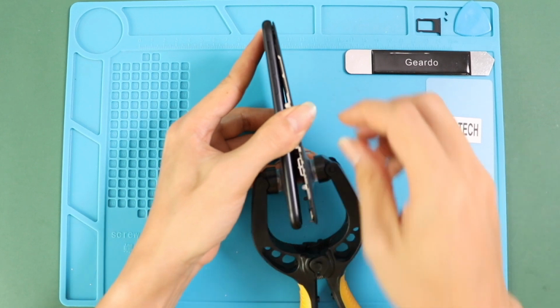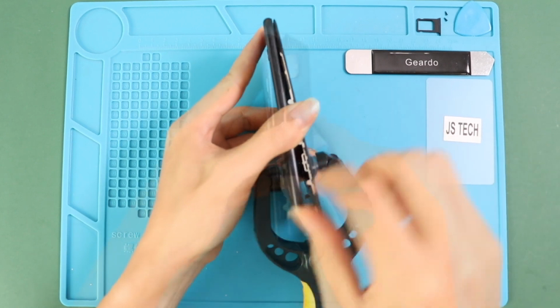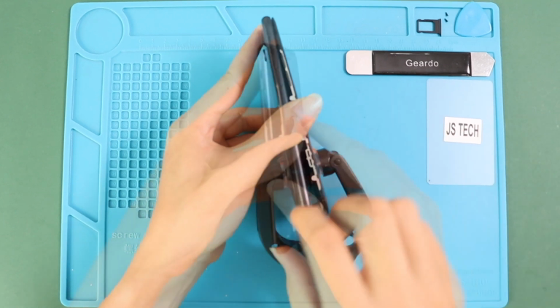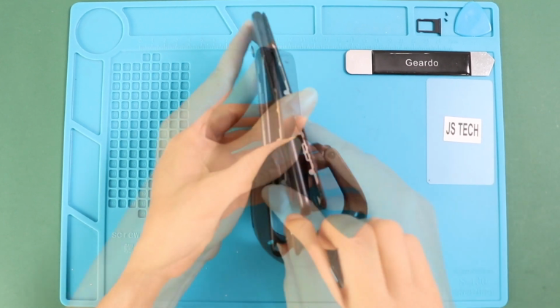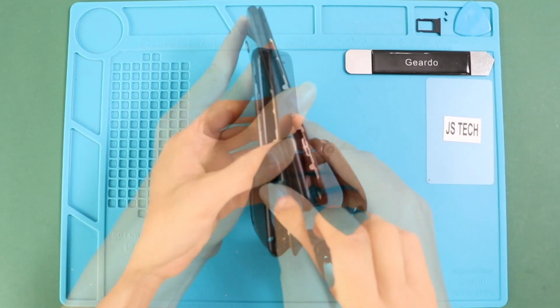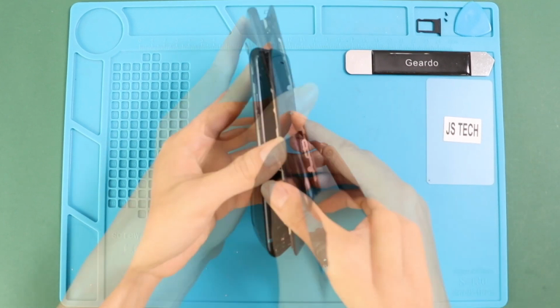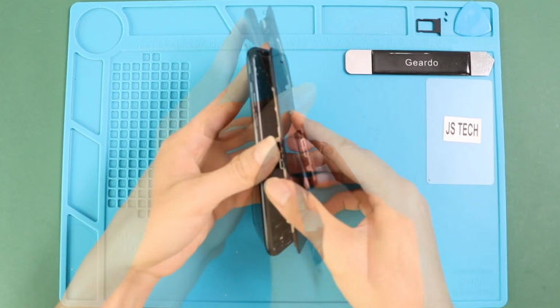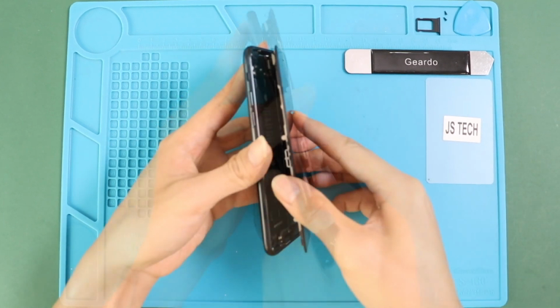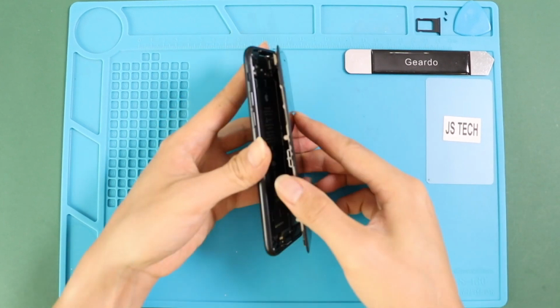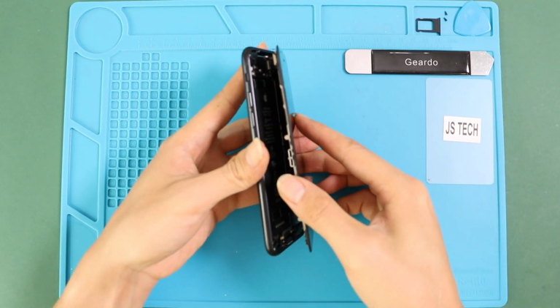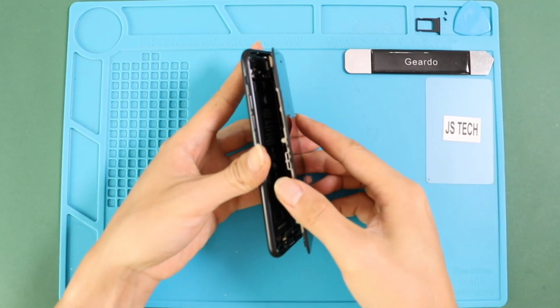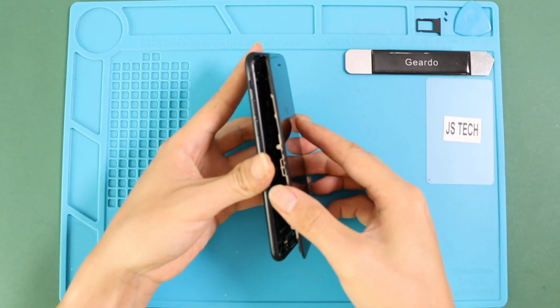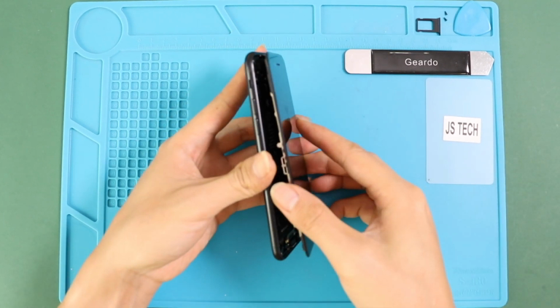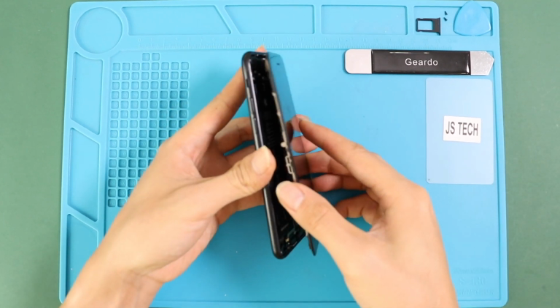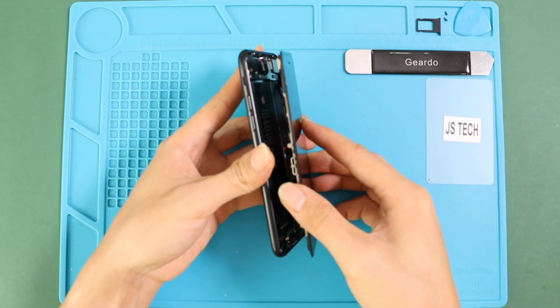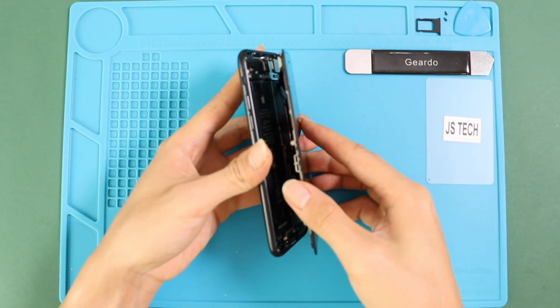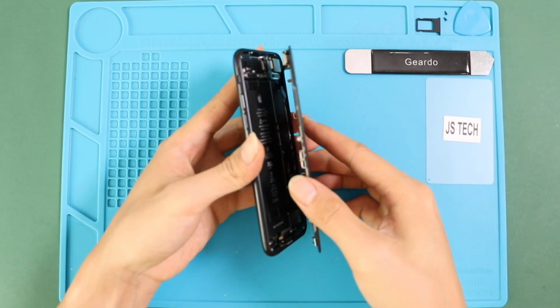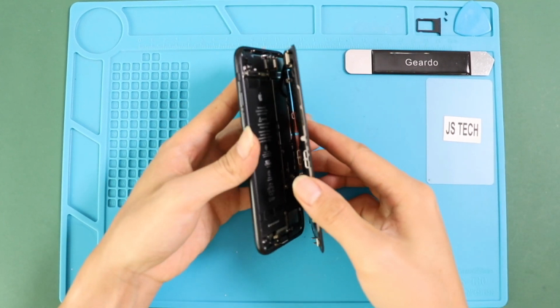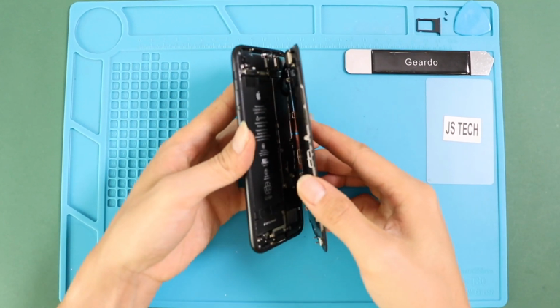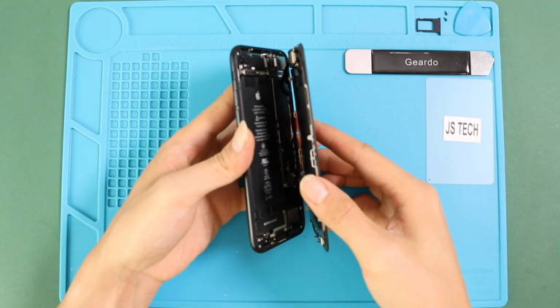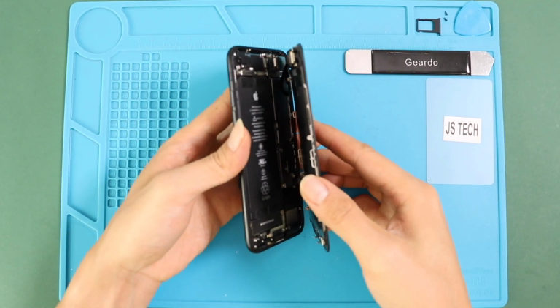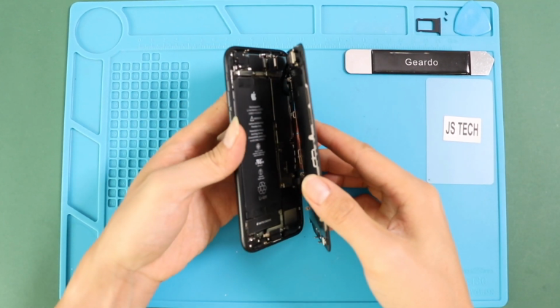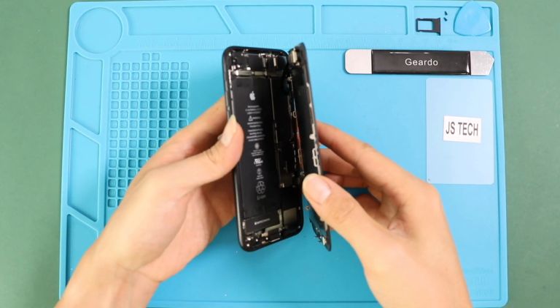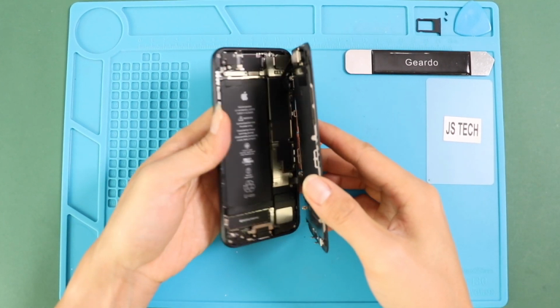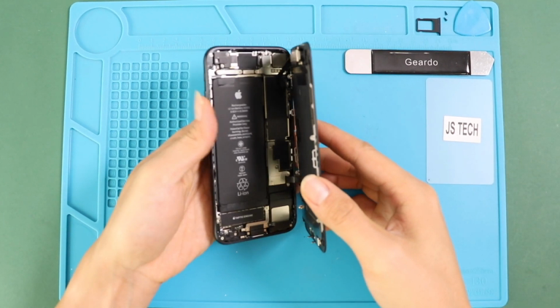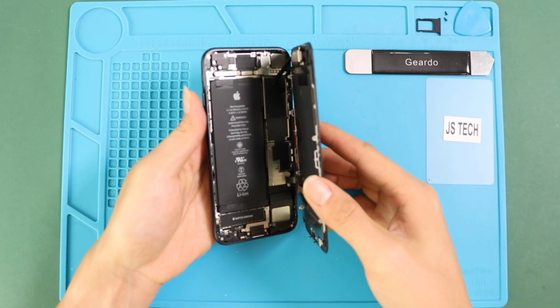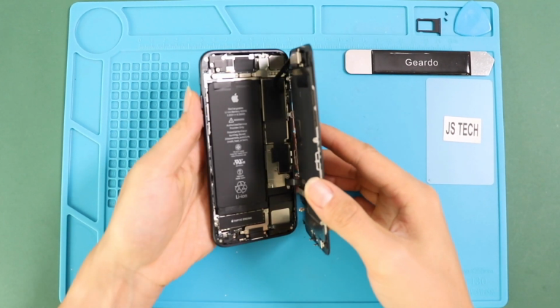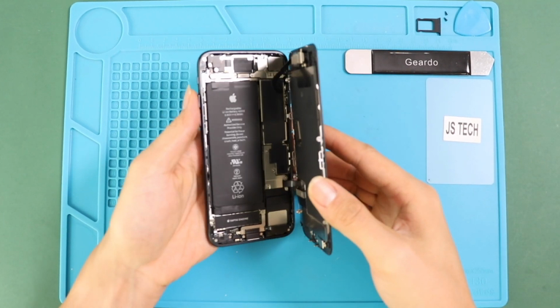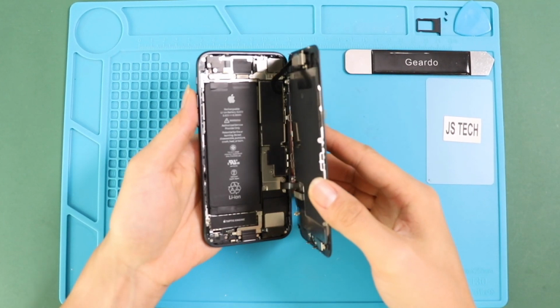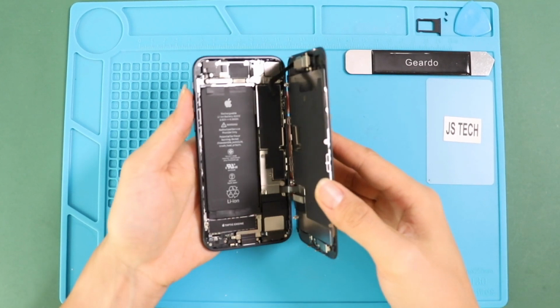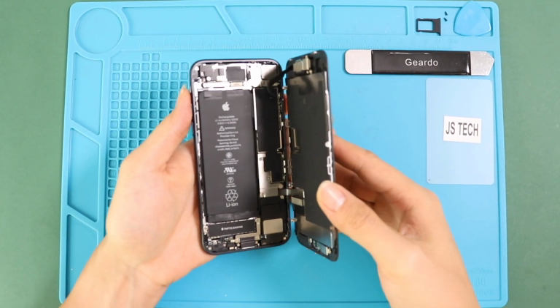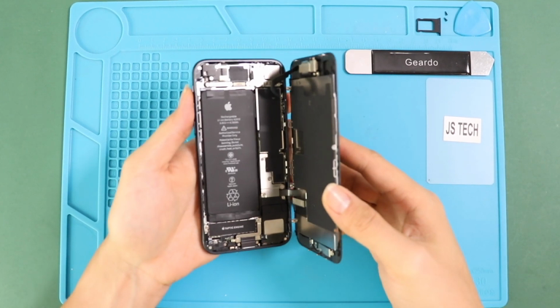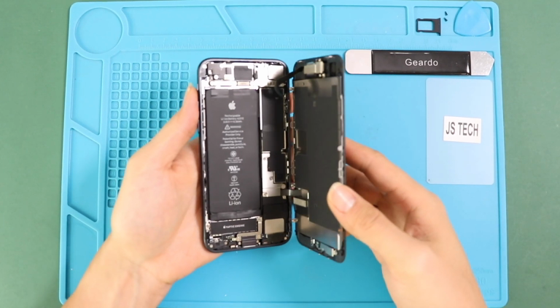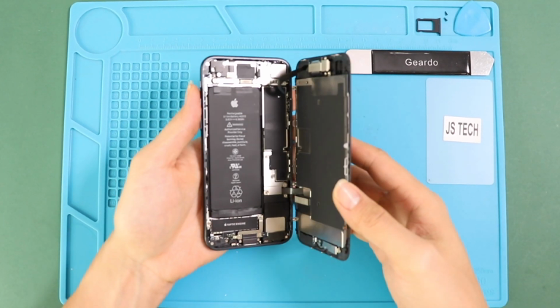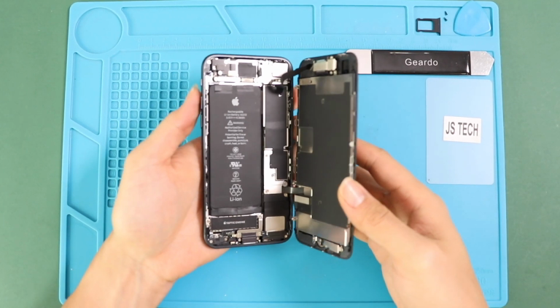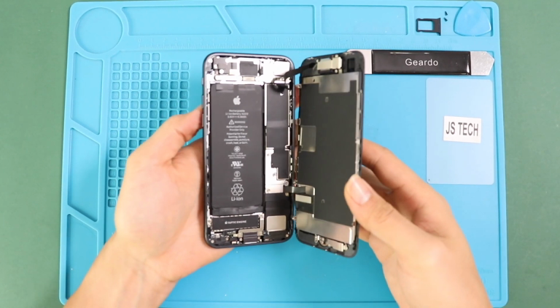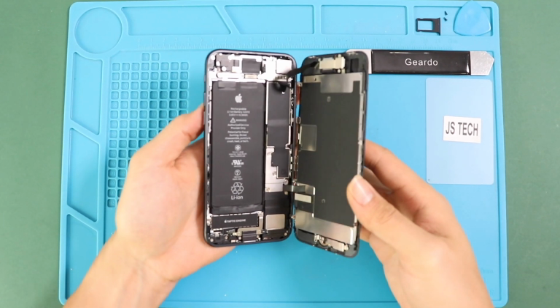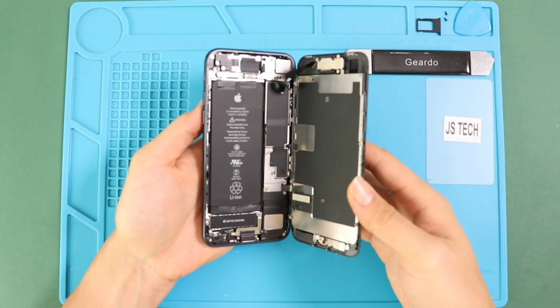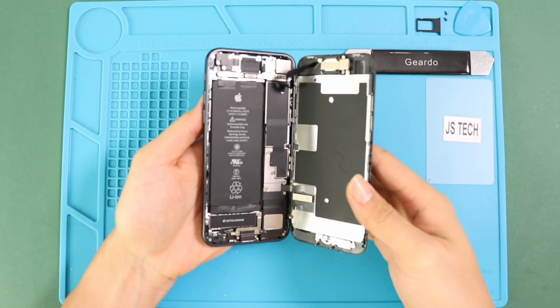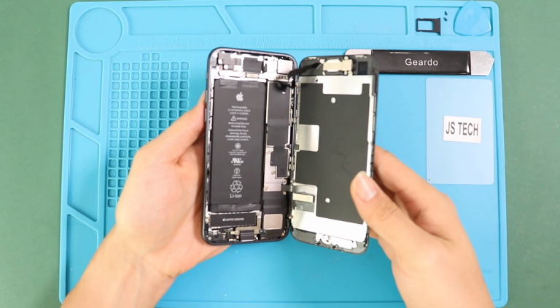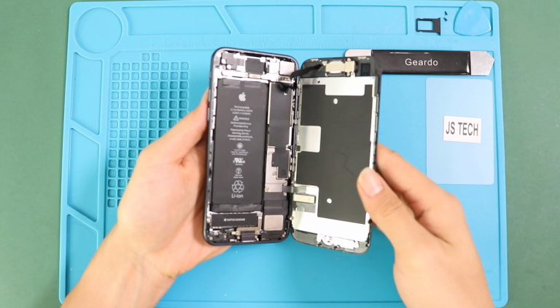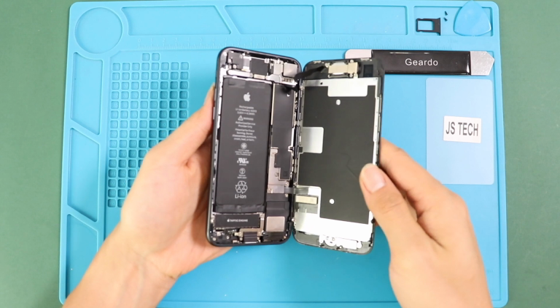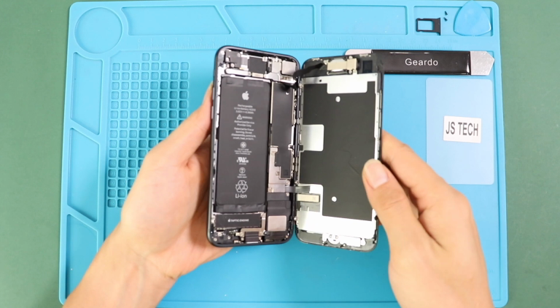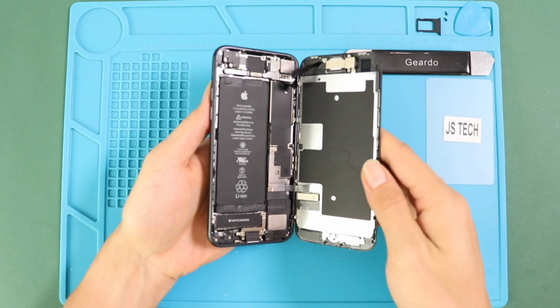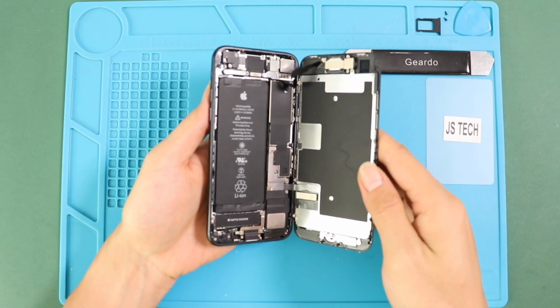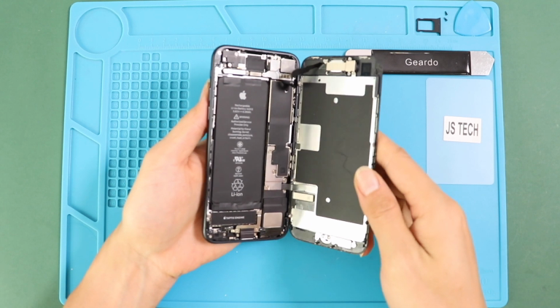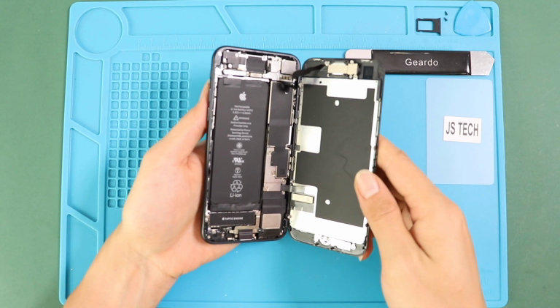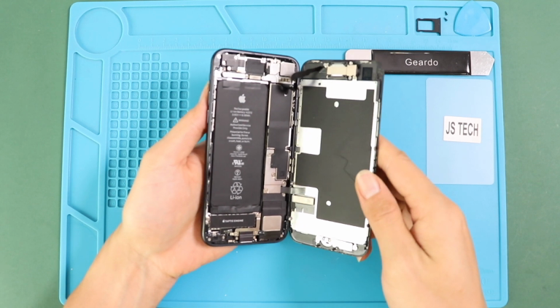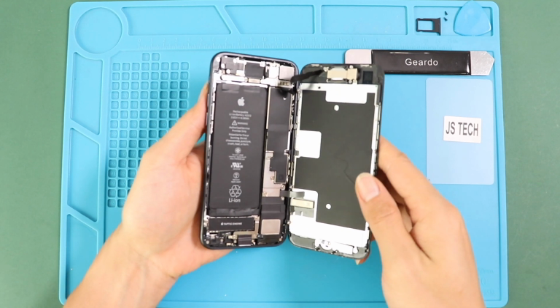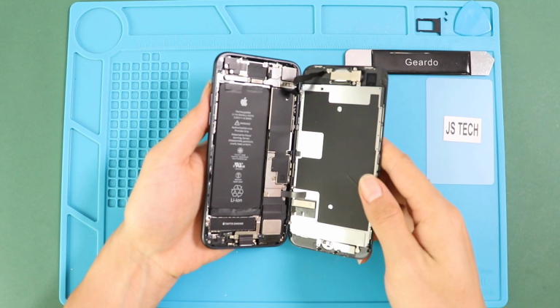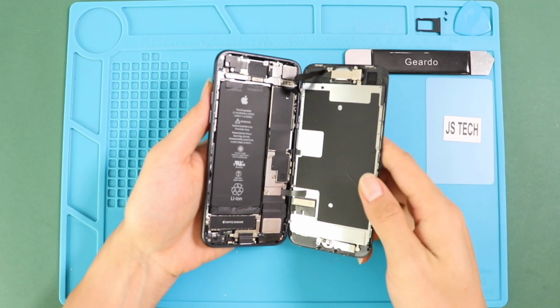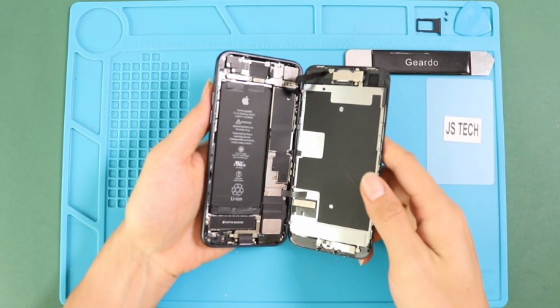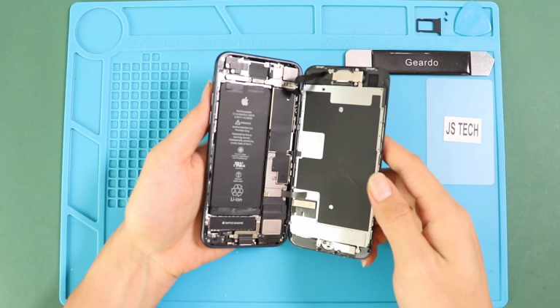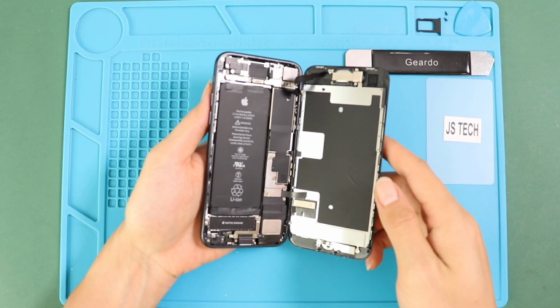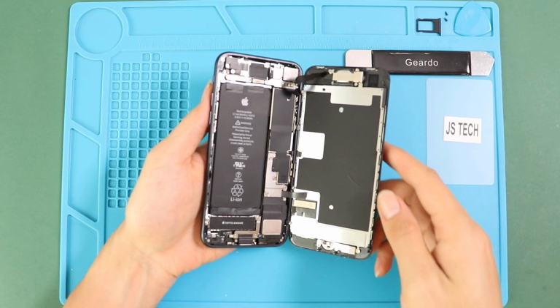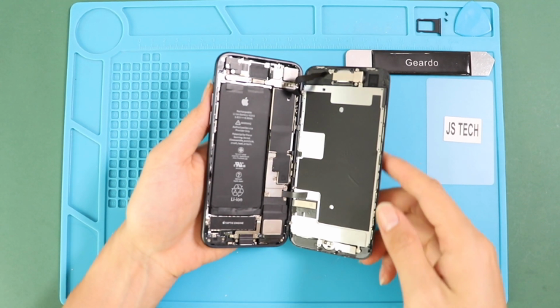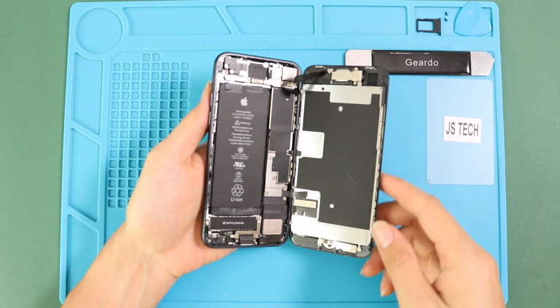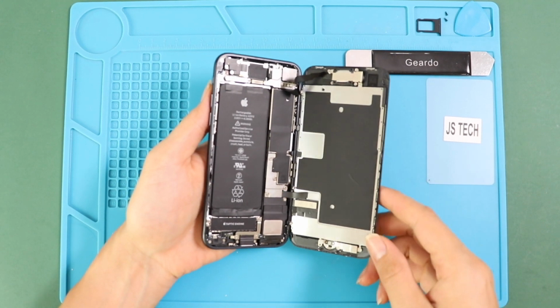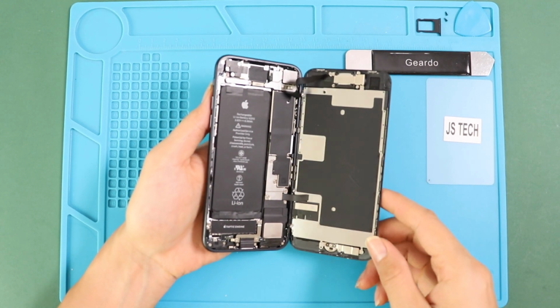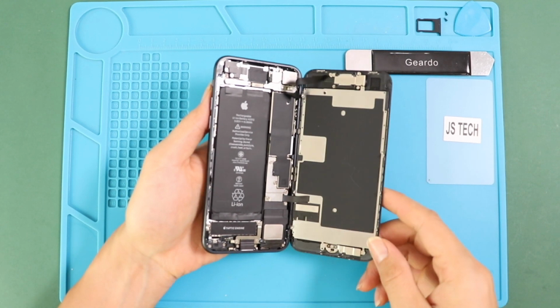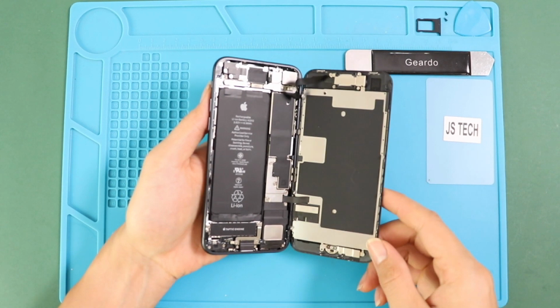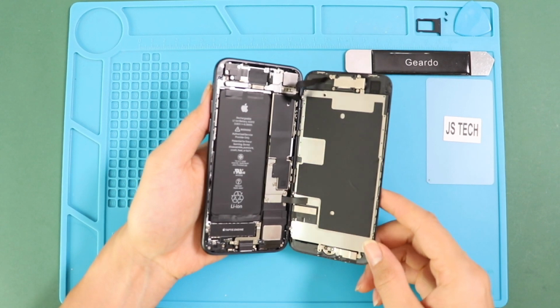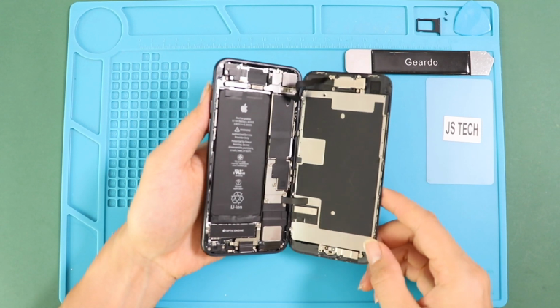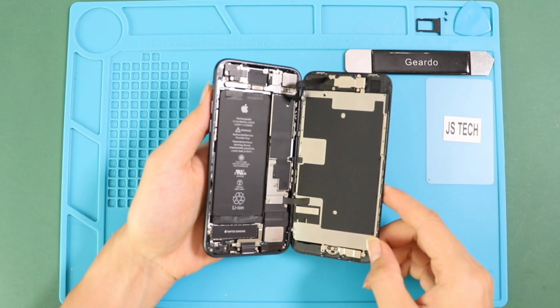Lift the screen, keep the direction like opening a book, and remove four screws to take out the shield, and then undo the battery, touch, and LCD plugs.